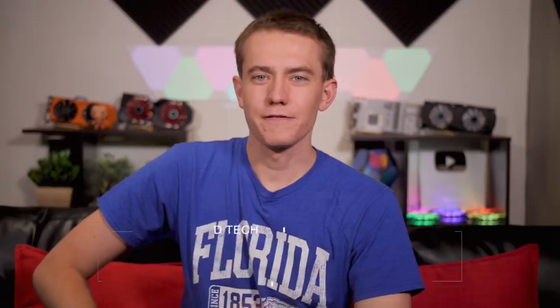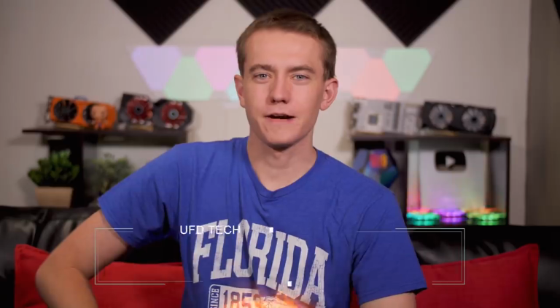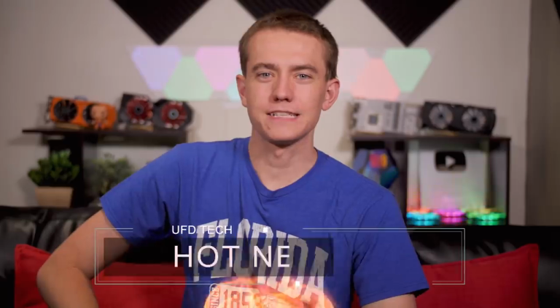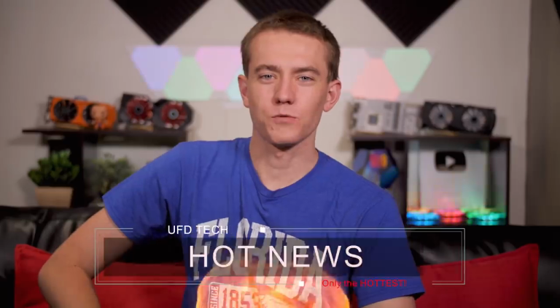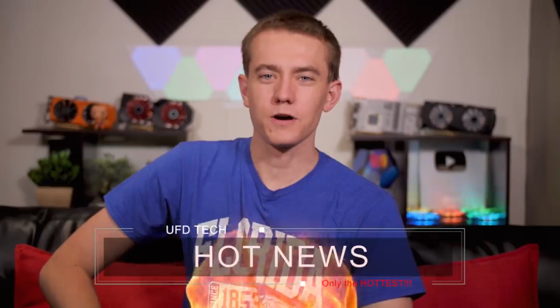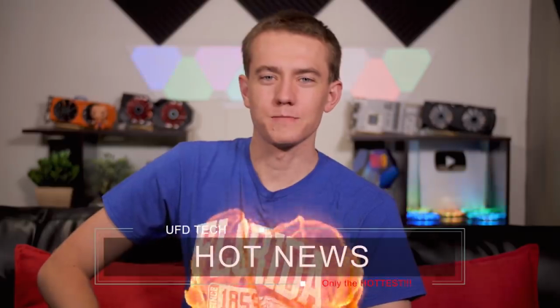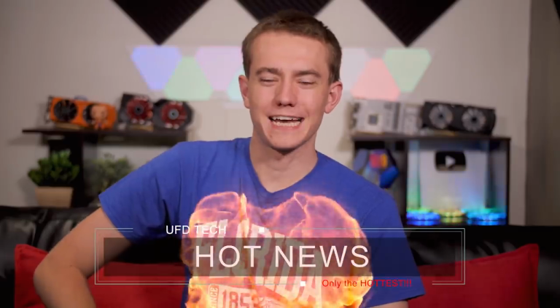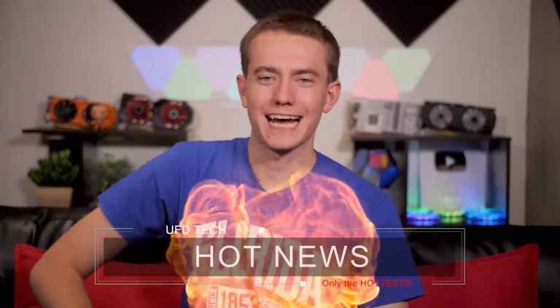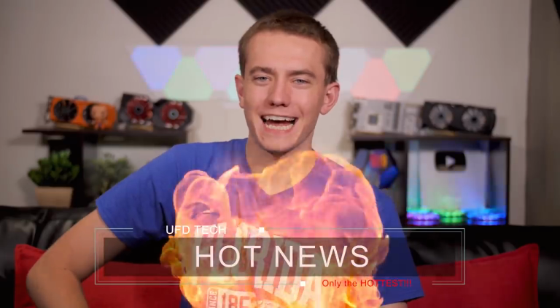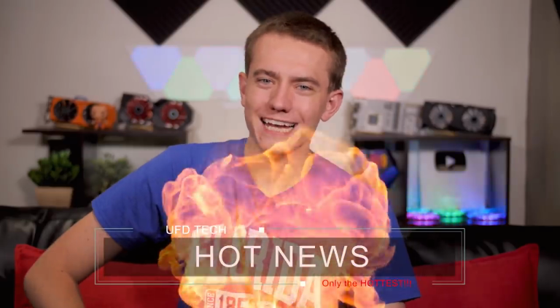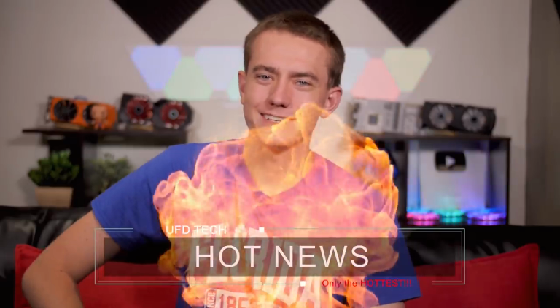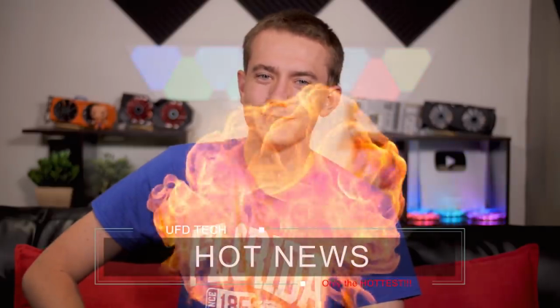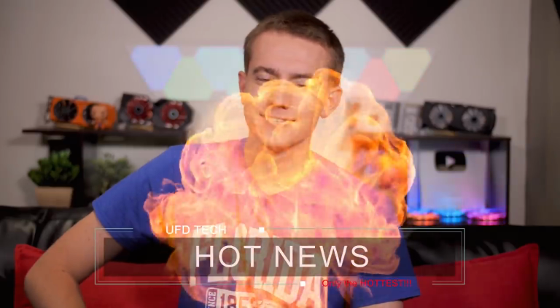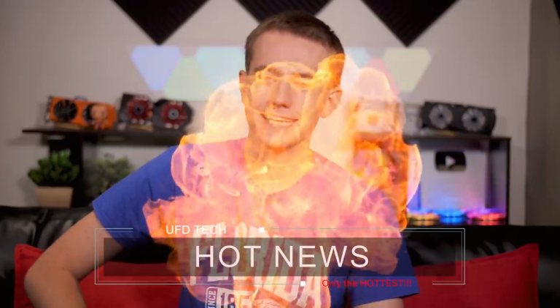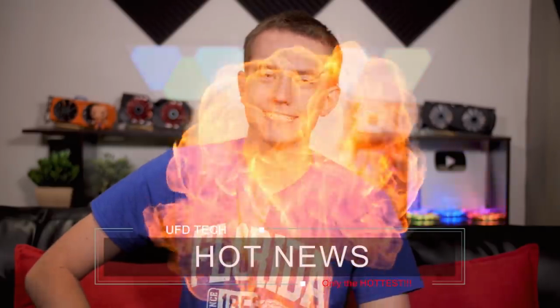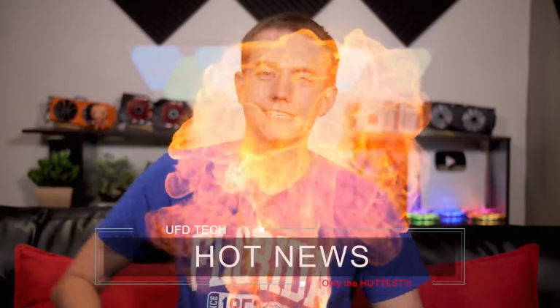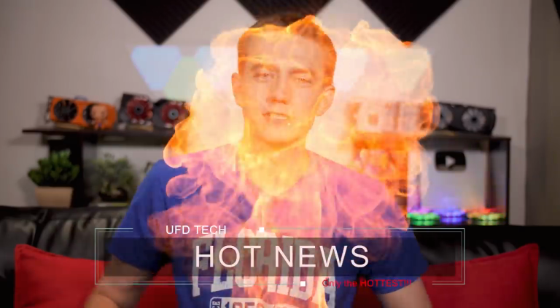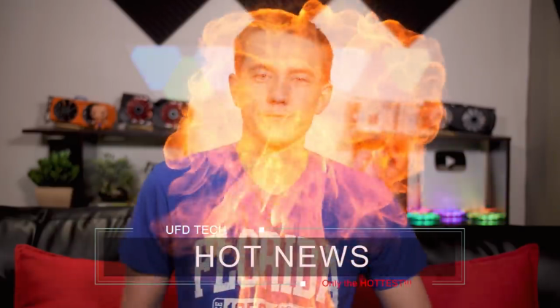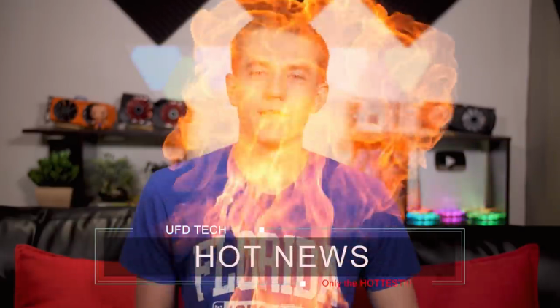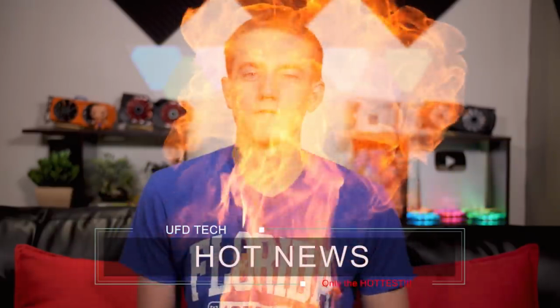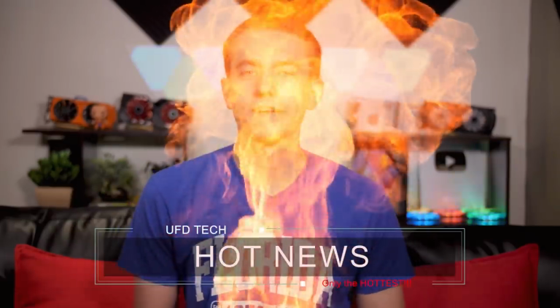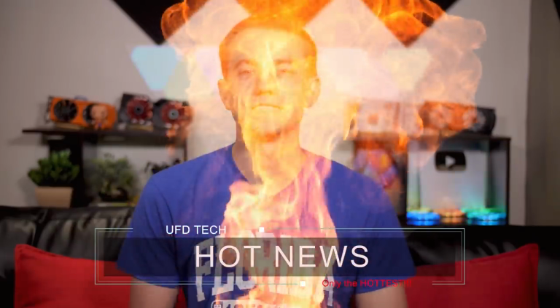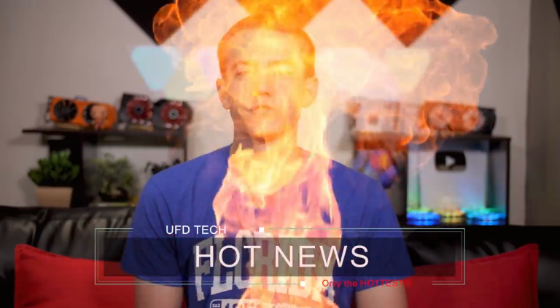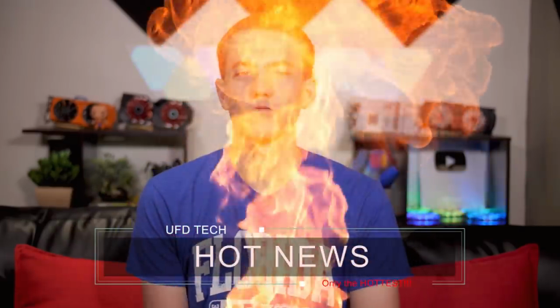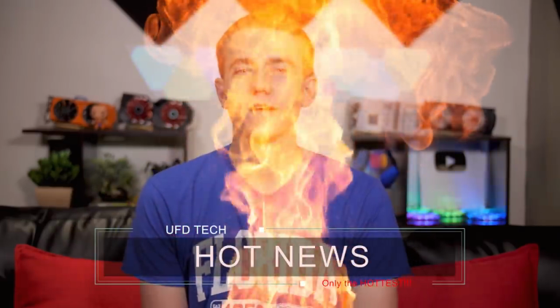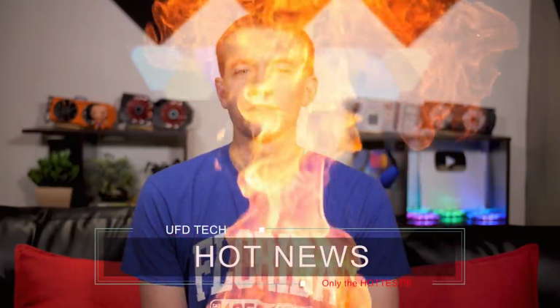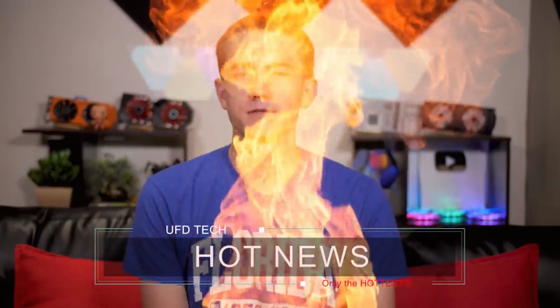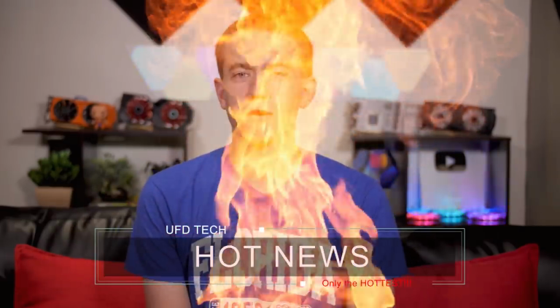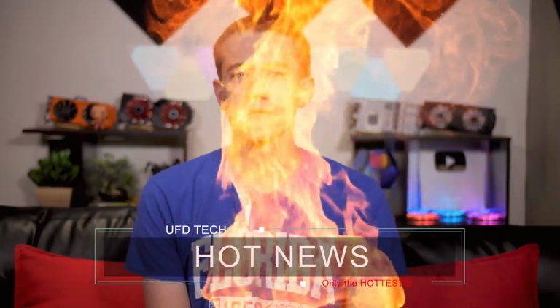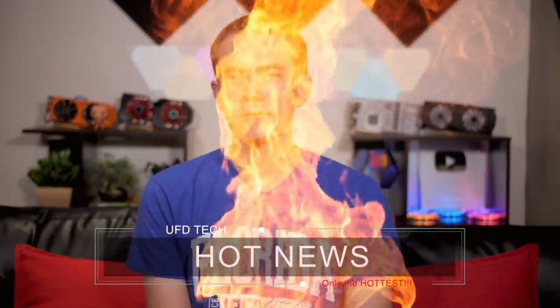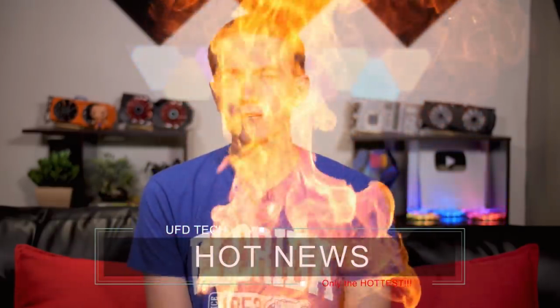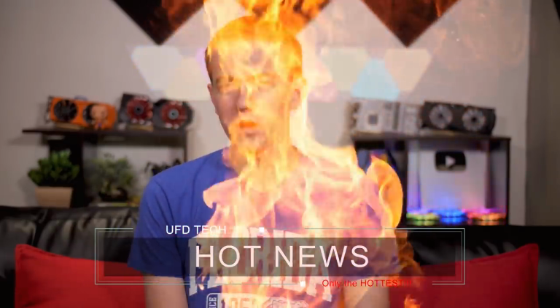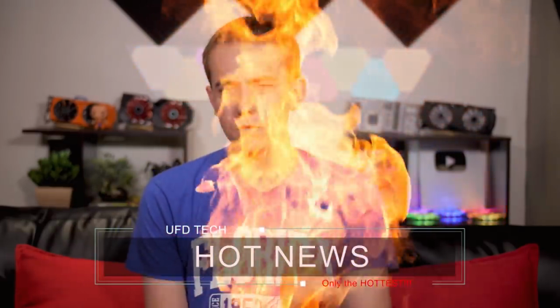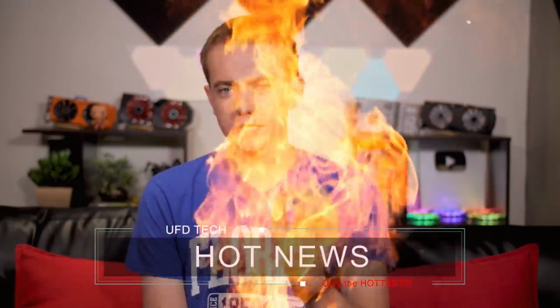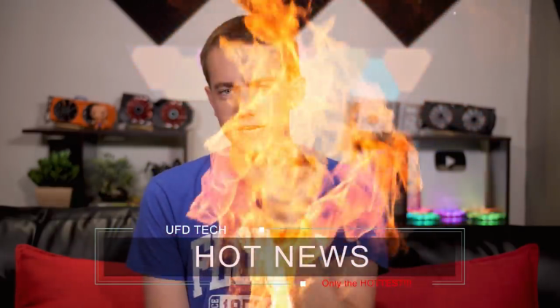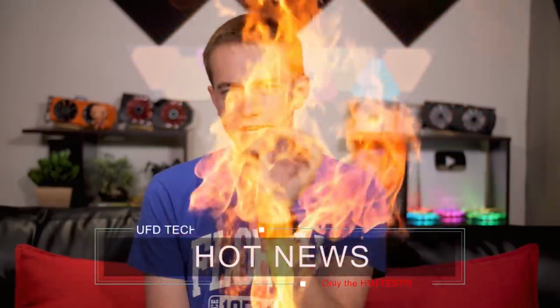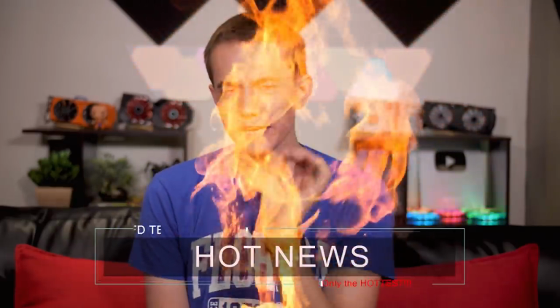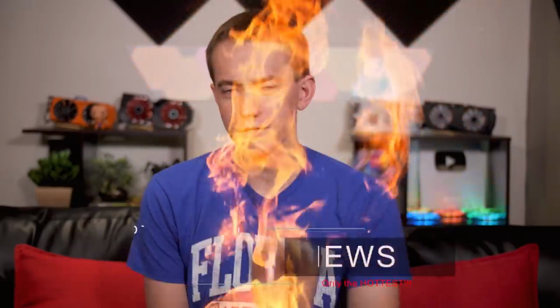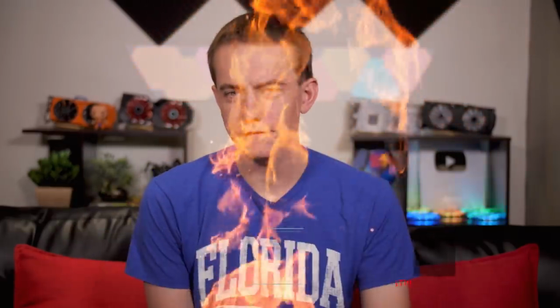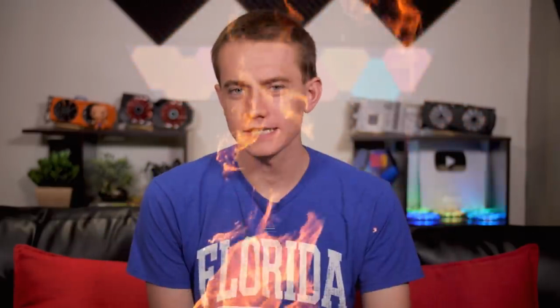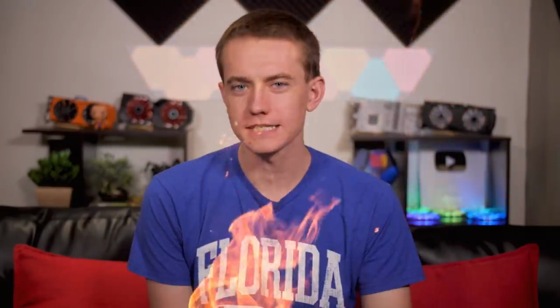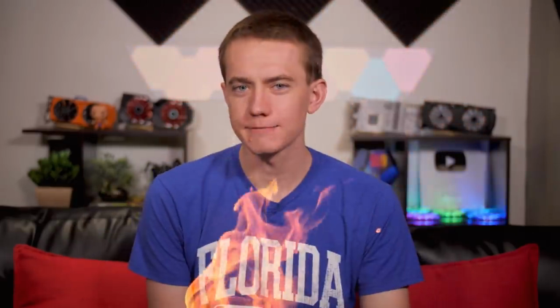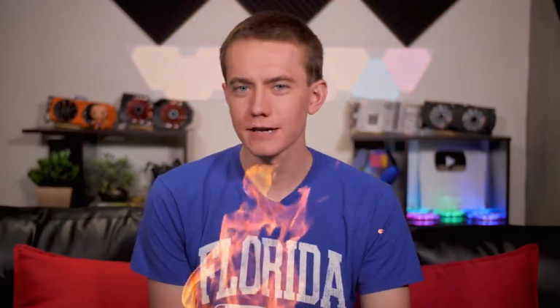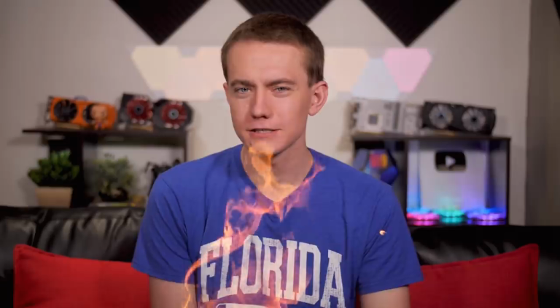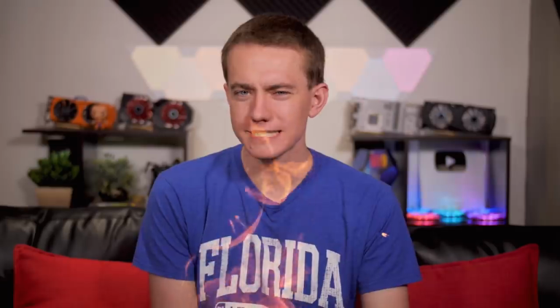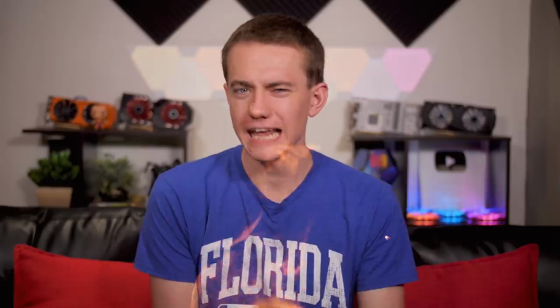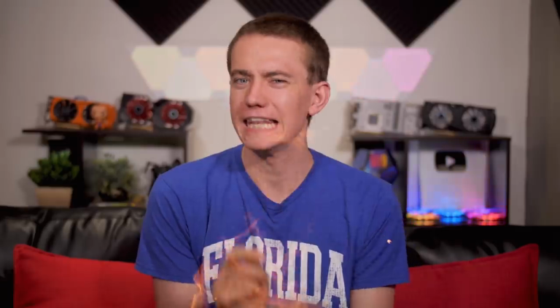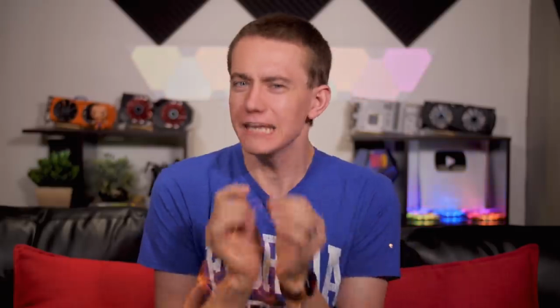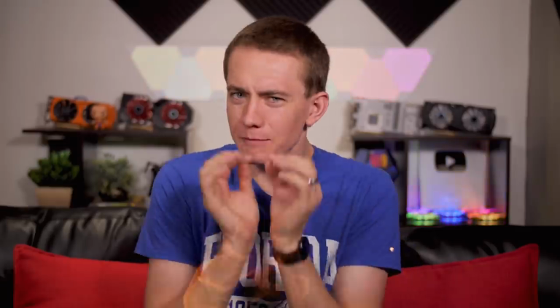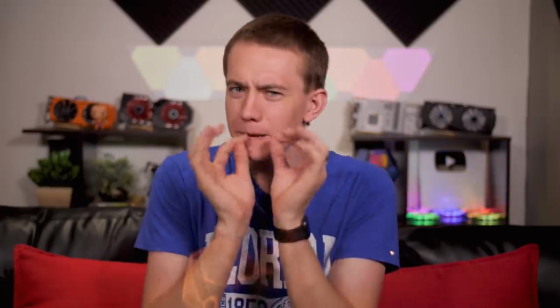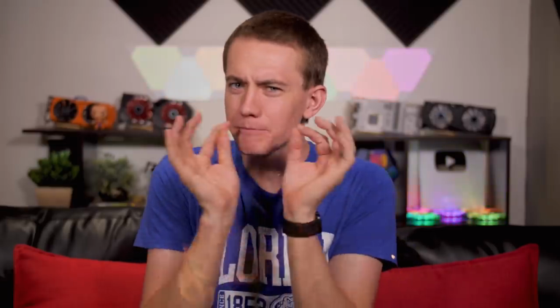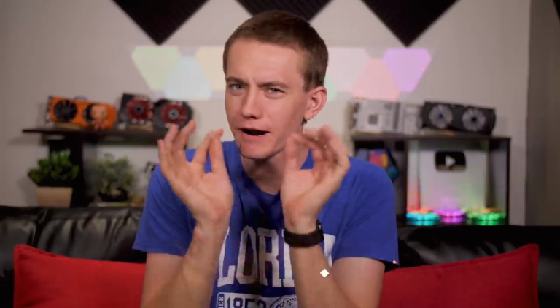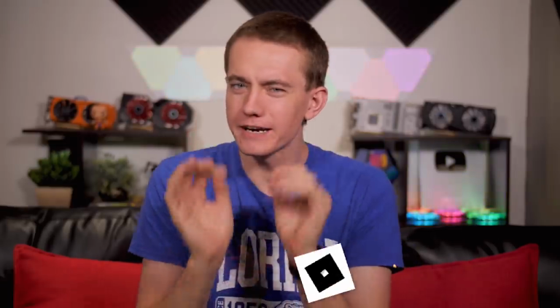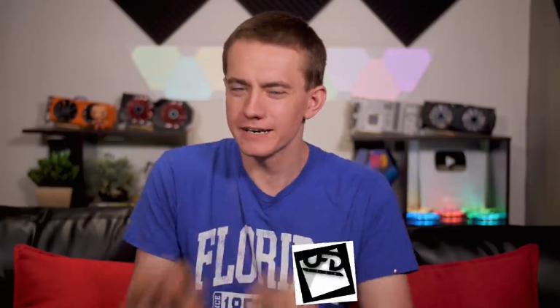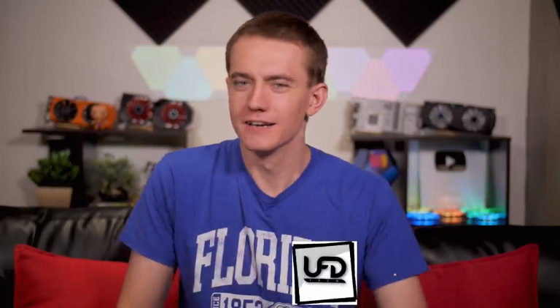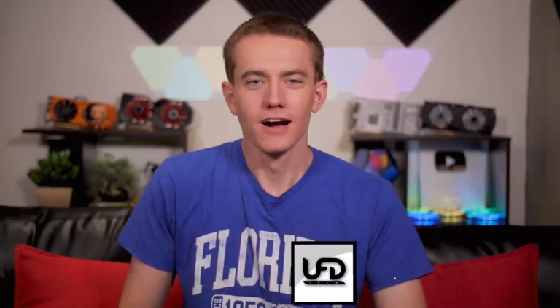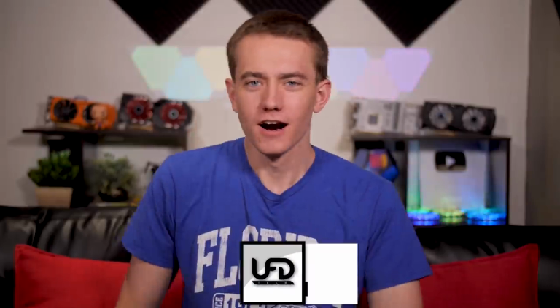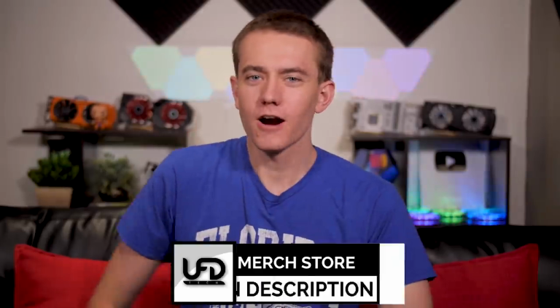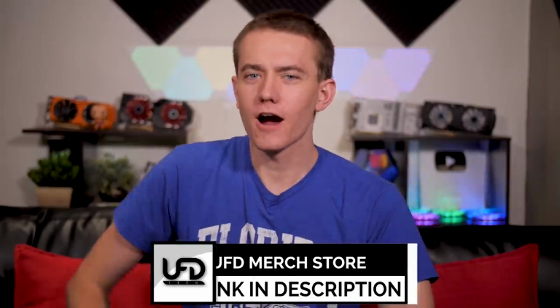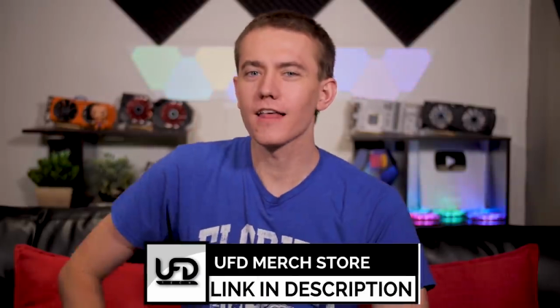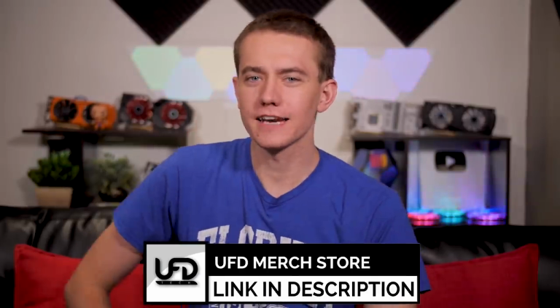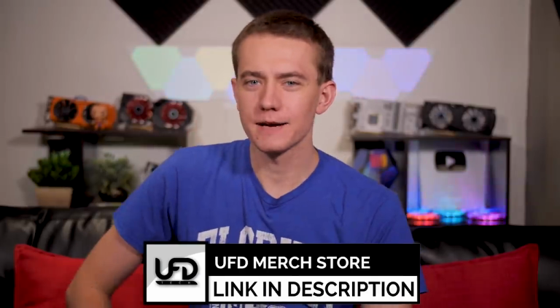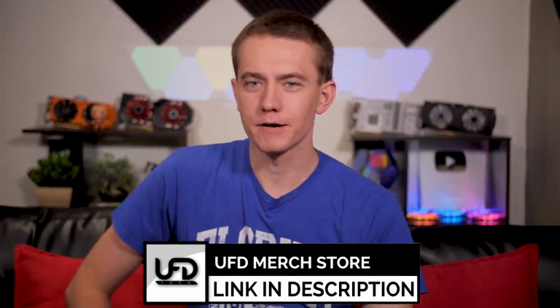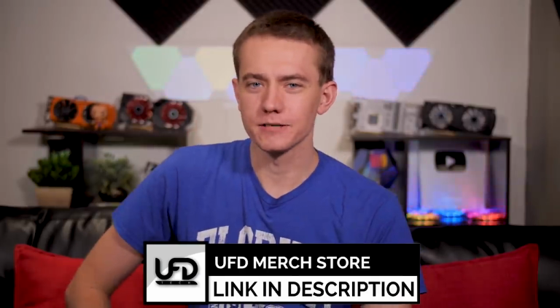Hey friends! Welcome to Hot News! Glad to see your smiling faces around this part, but you know what's going to get your face to smile just that little bit brighter? Our holiday merch.